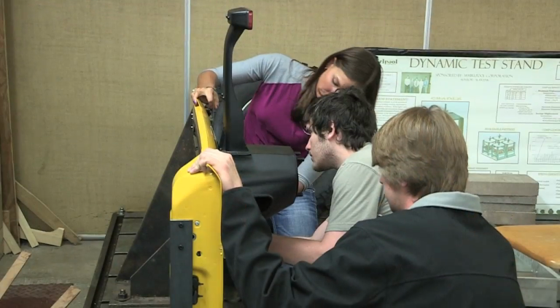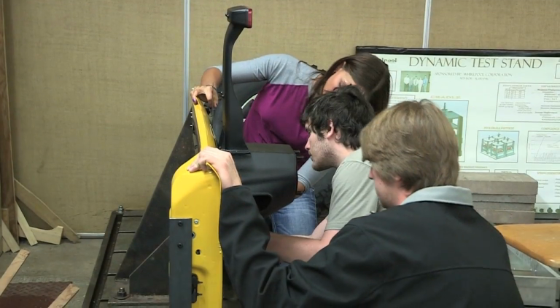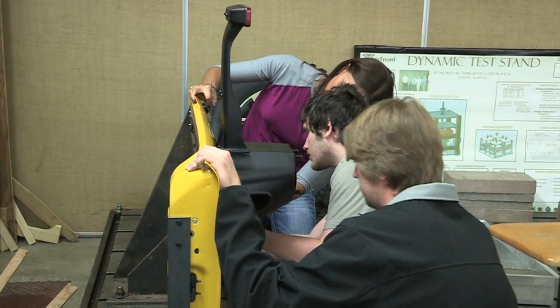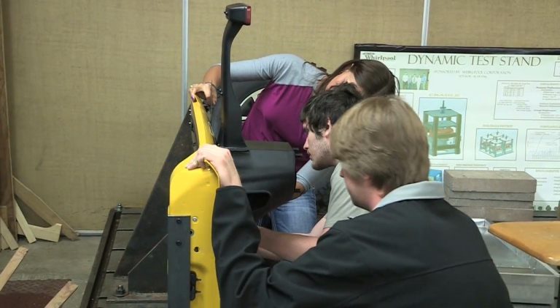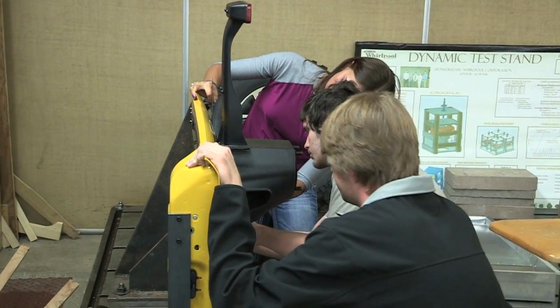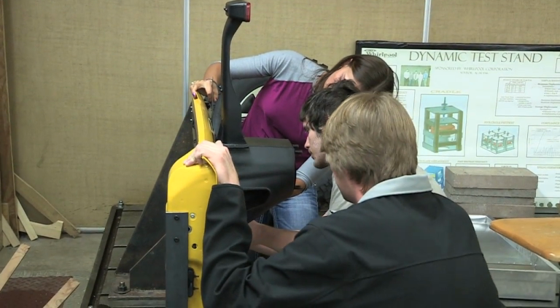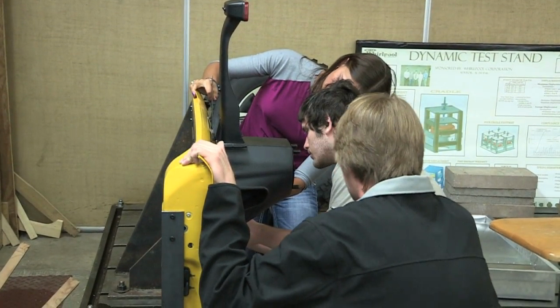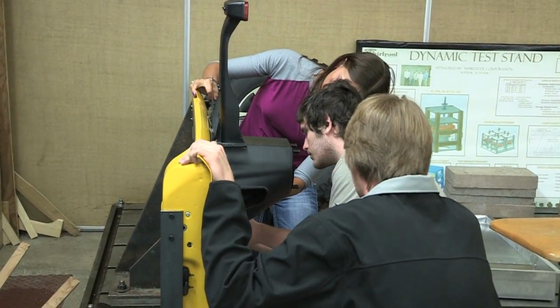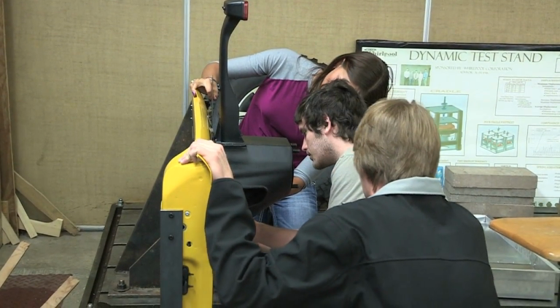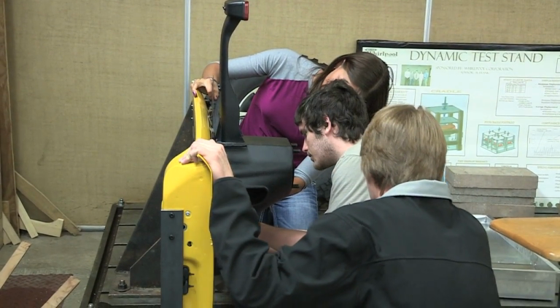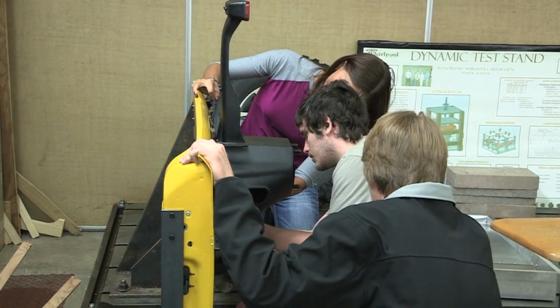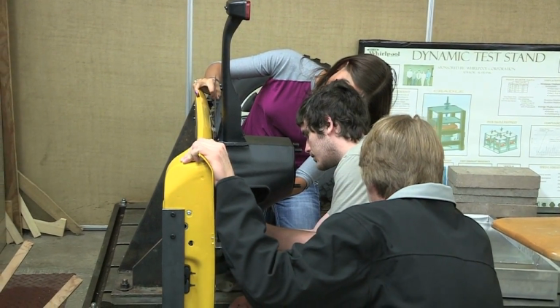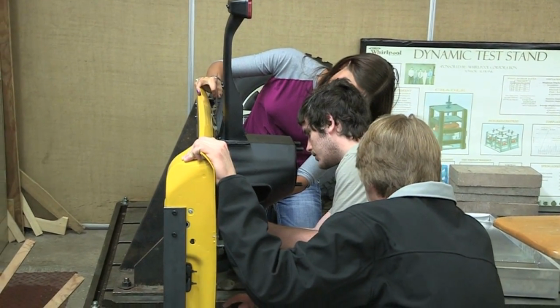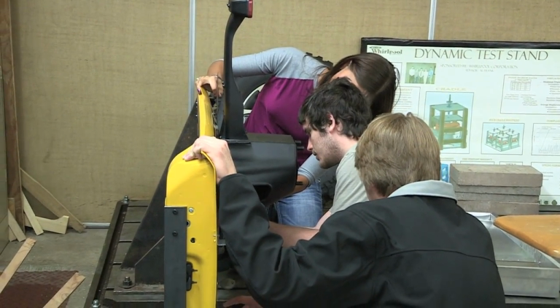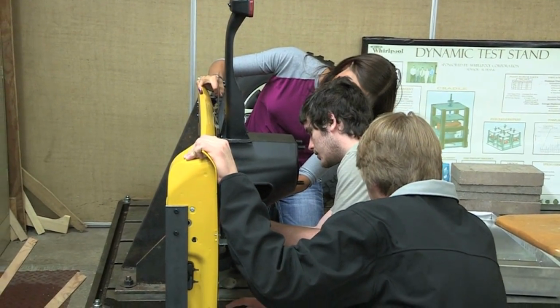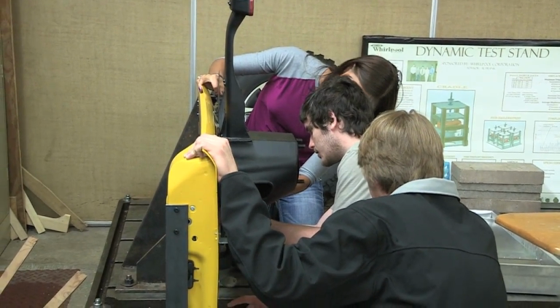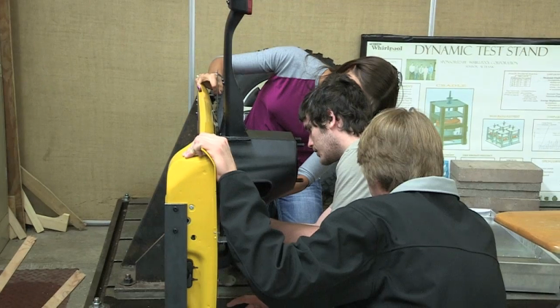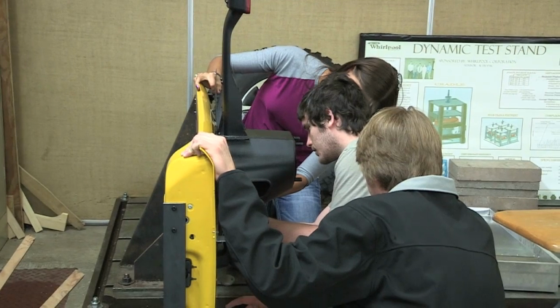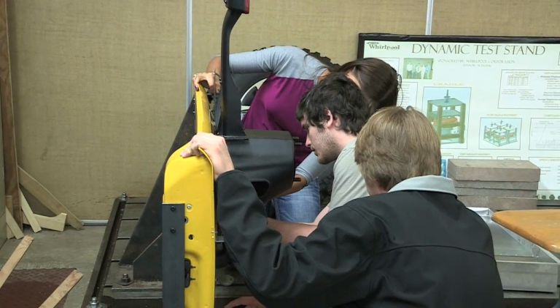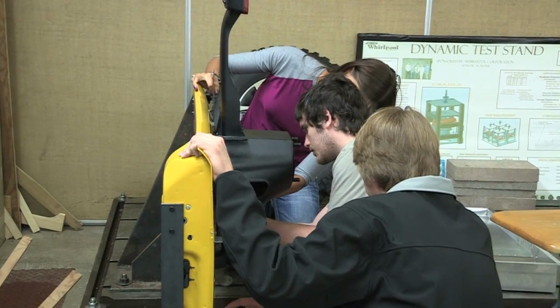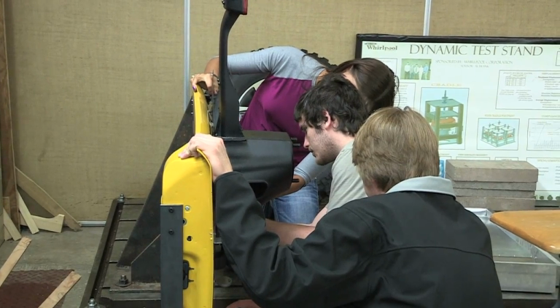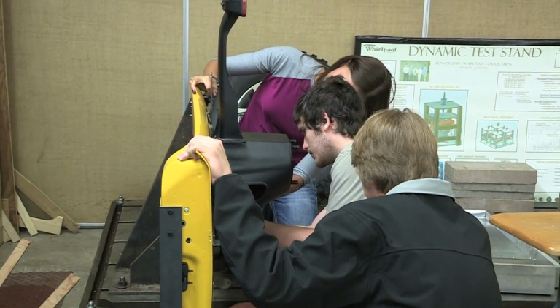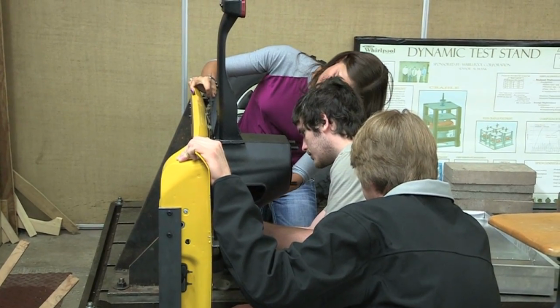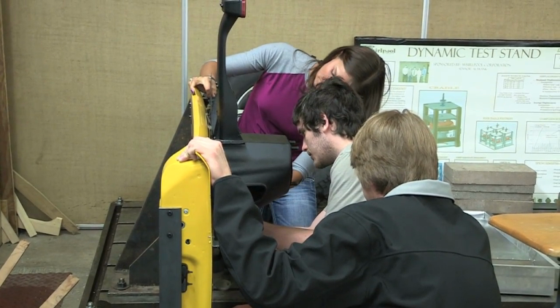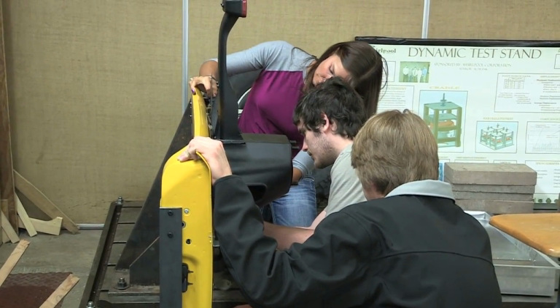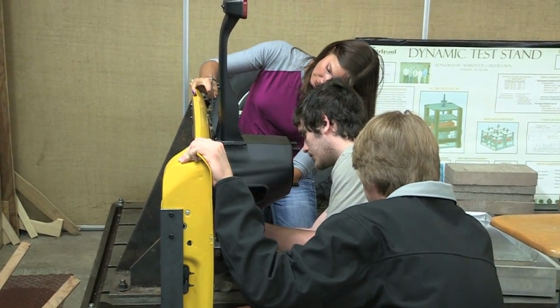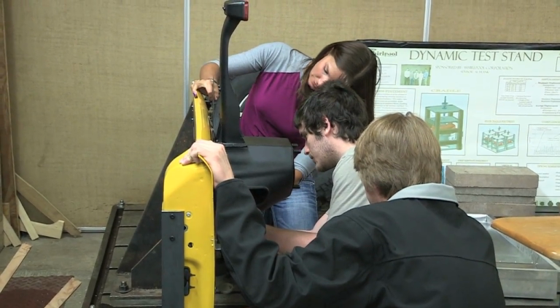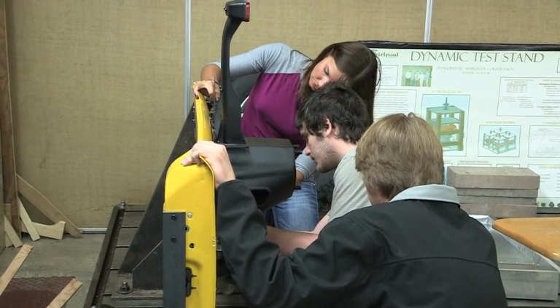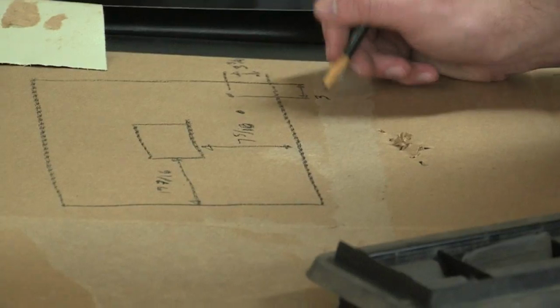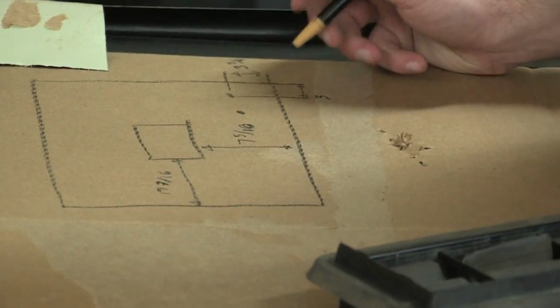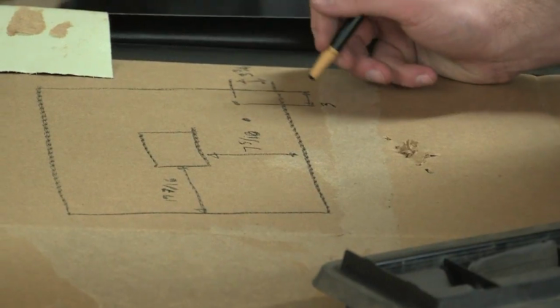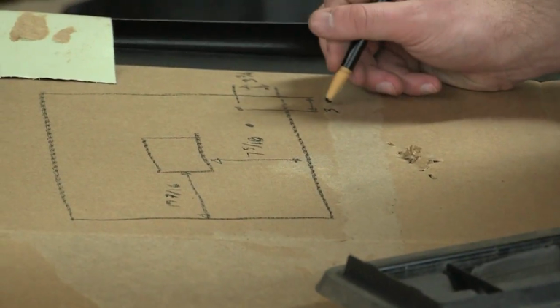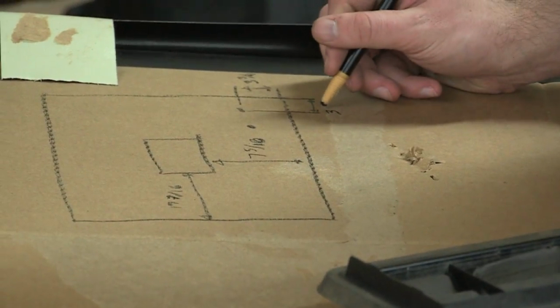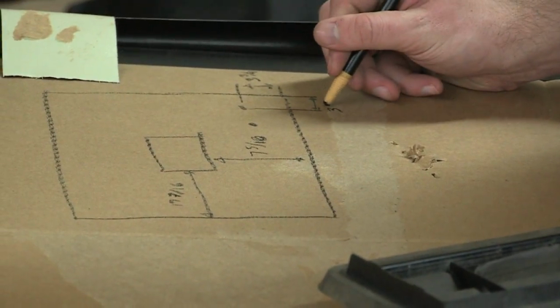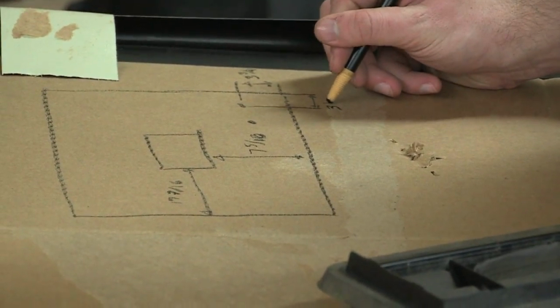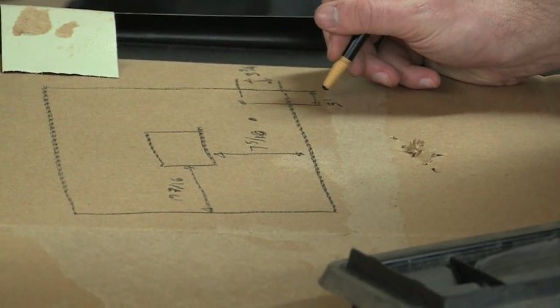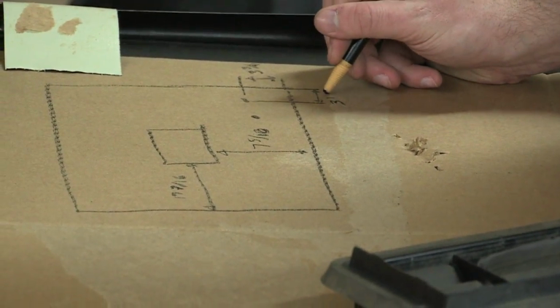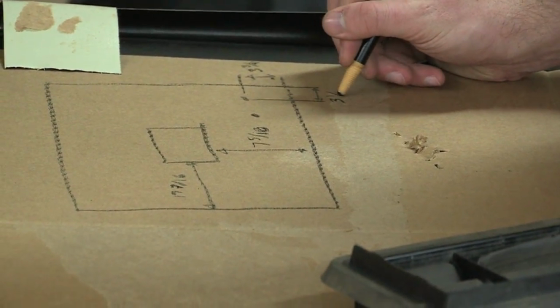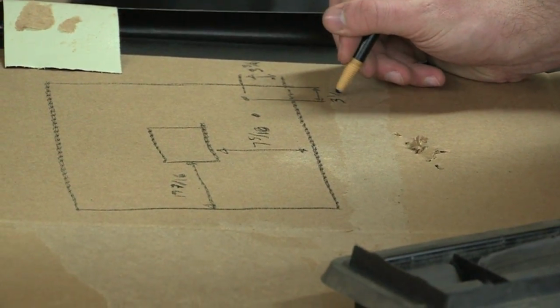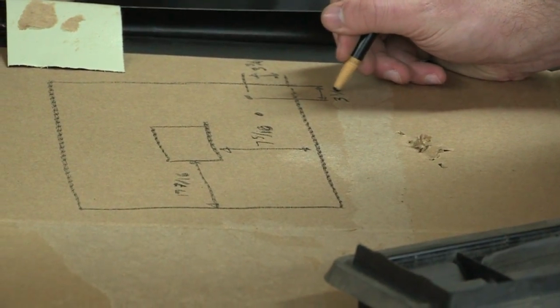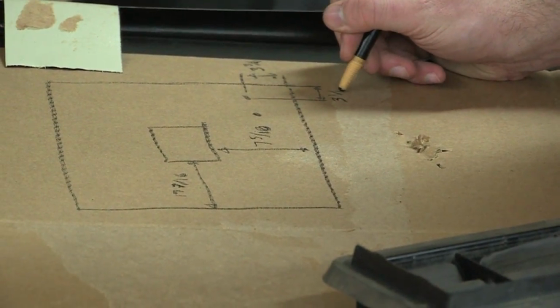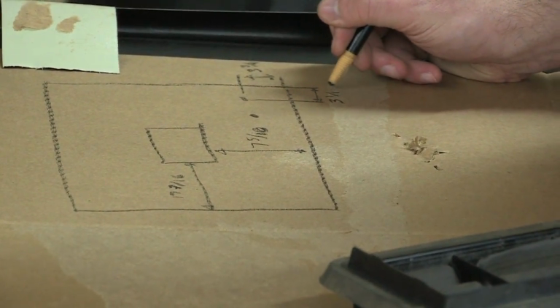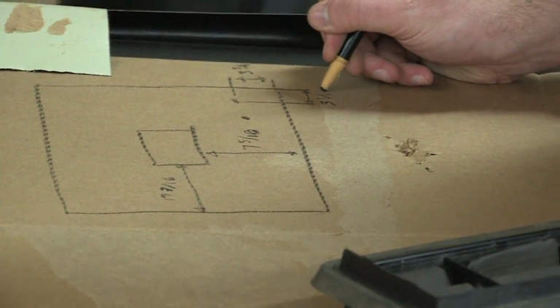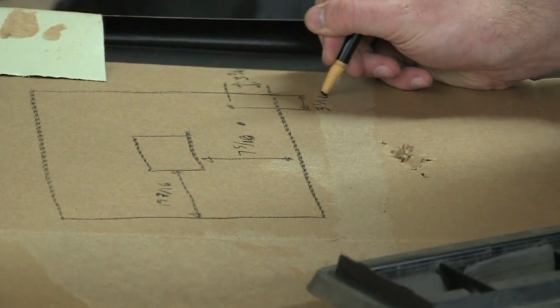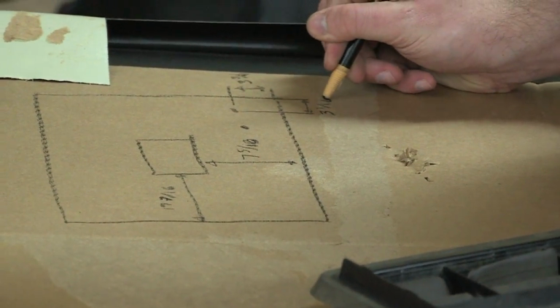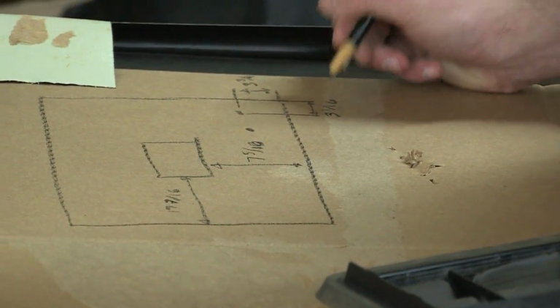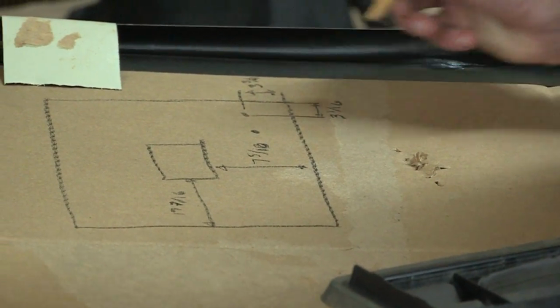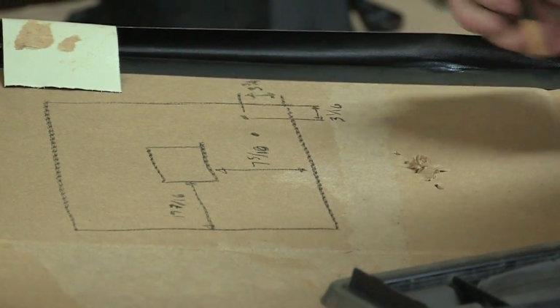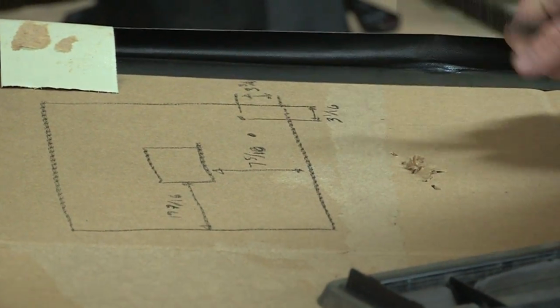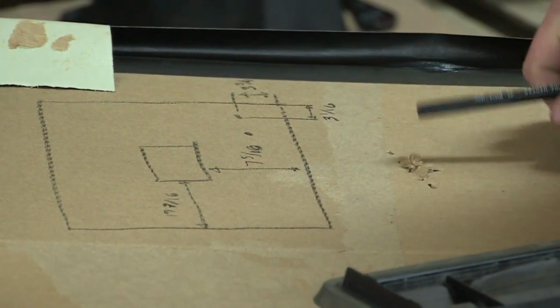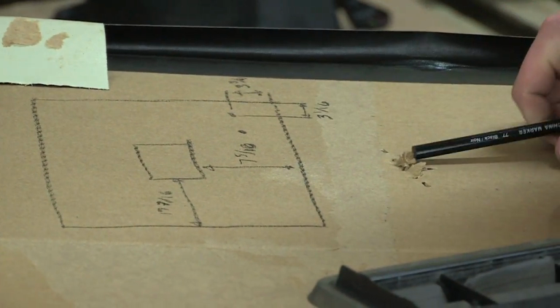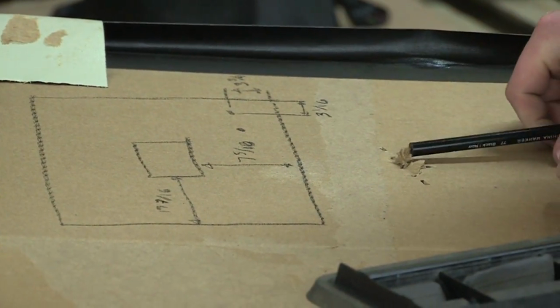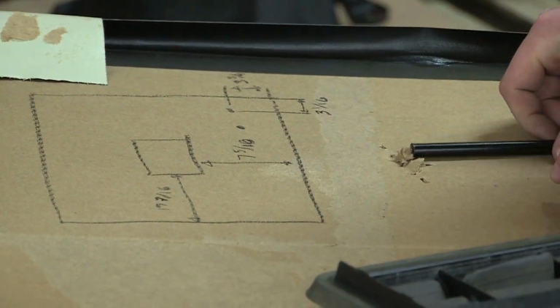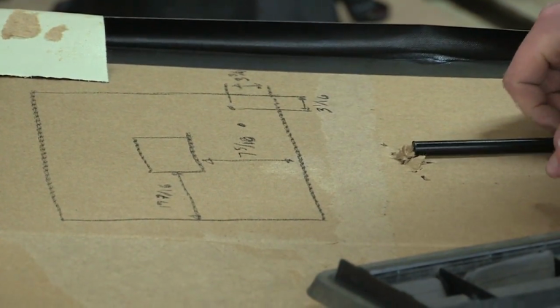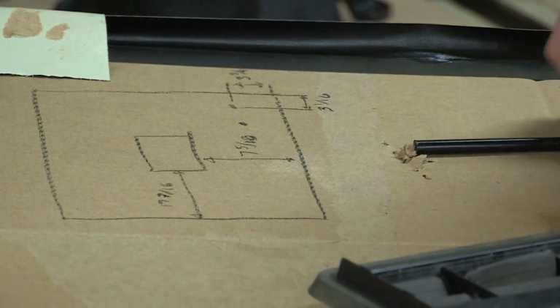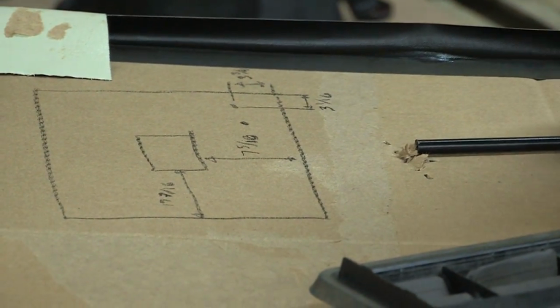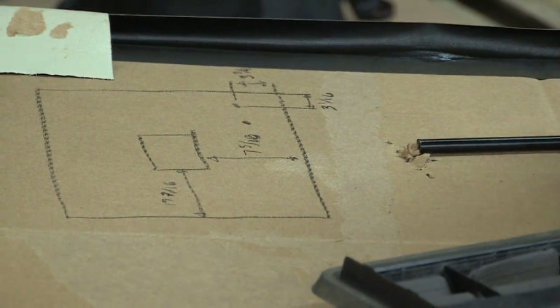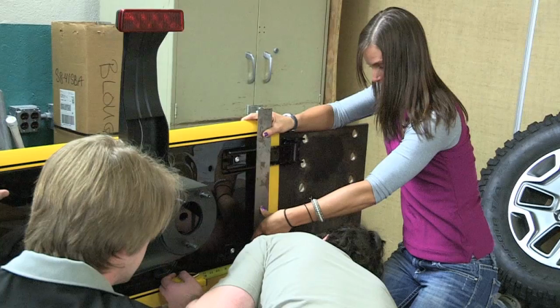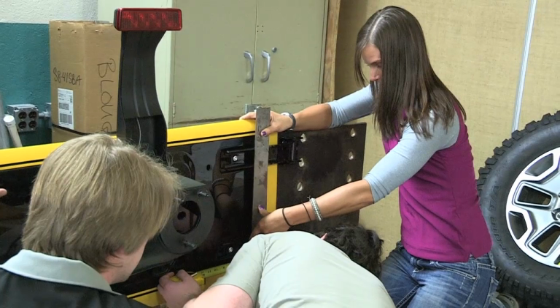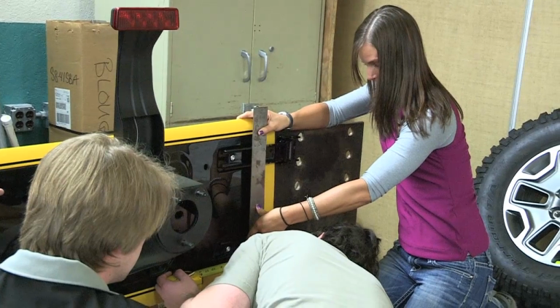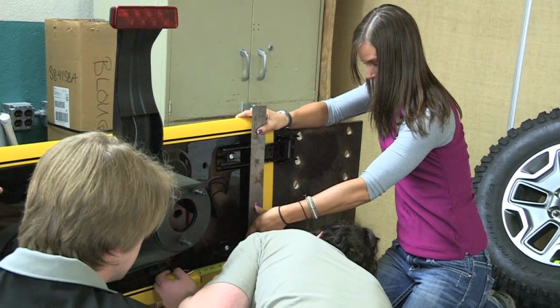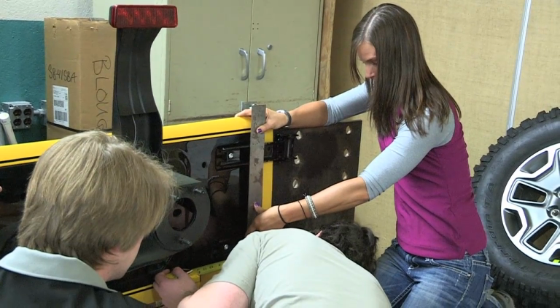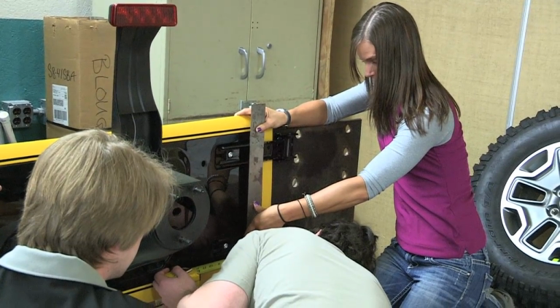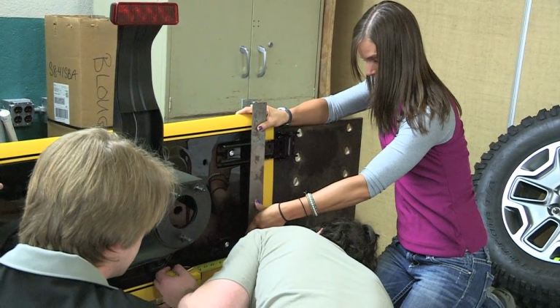Chrysler supplied us with their CAD models they had used, and using those we were able to redesign other similar pieces.